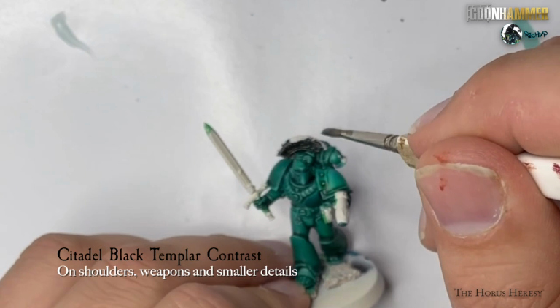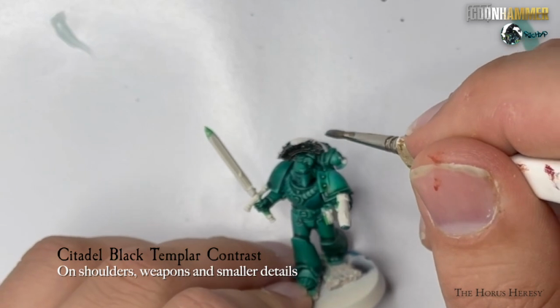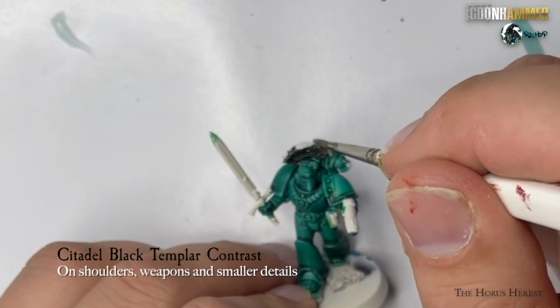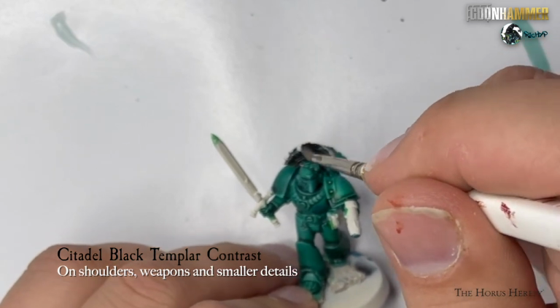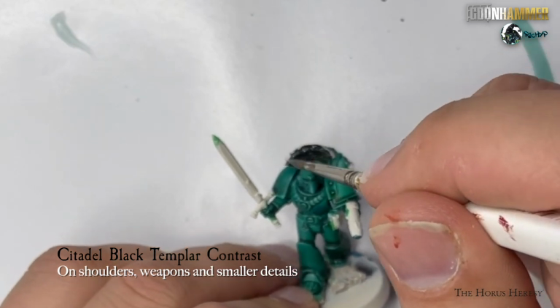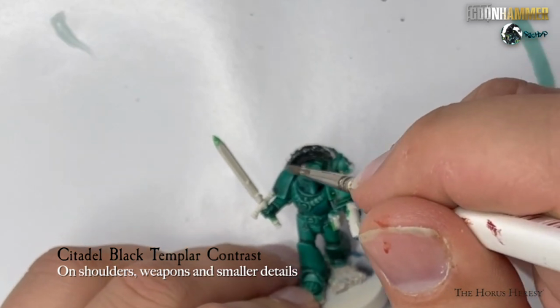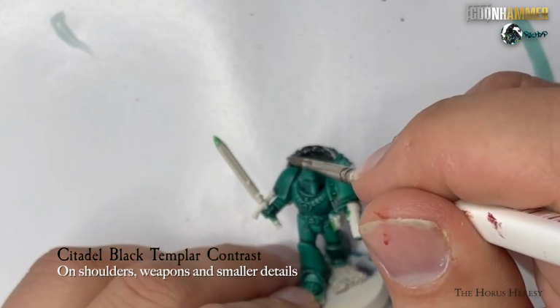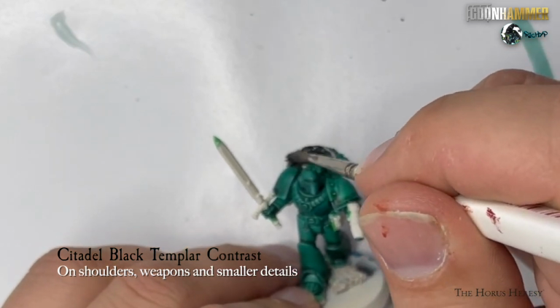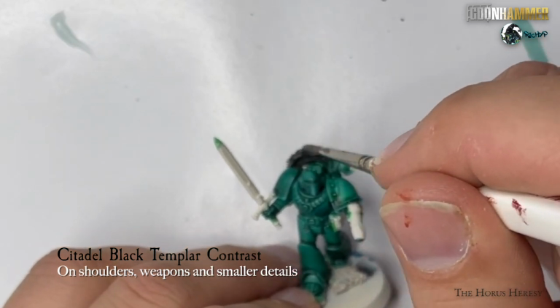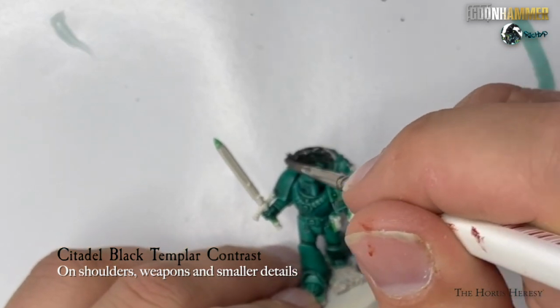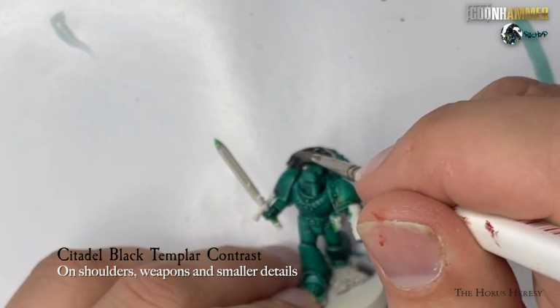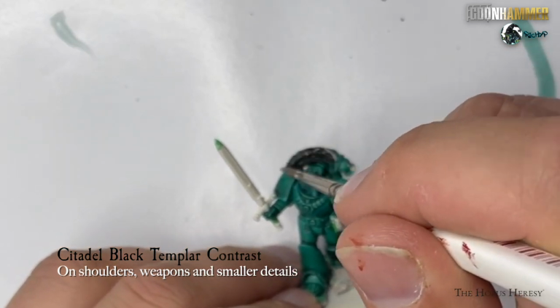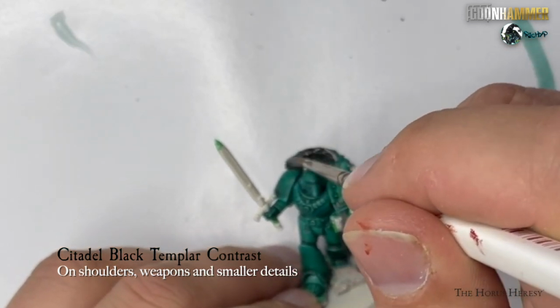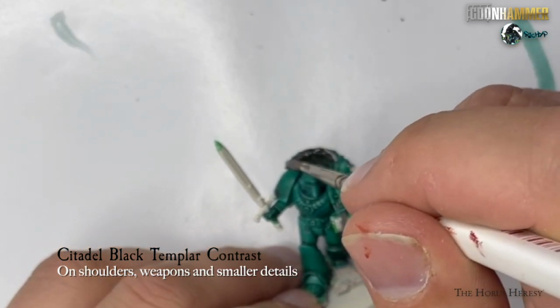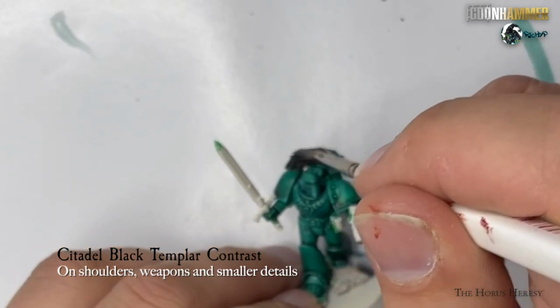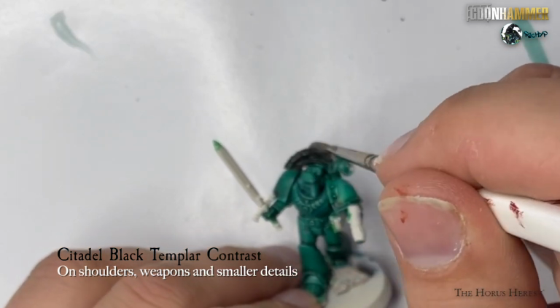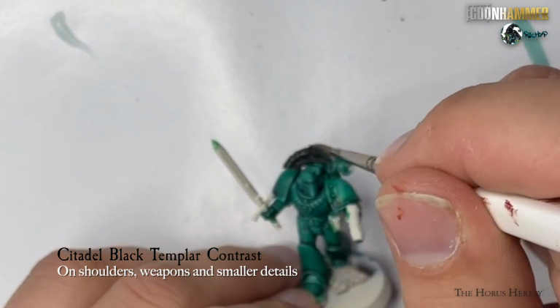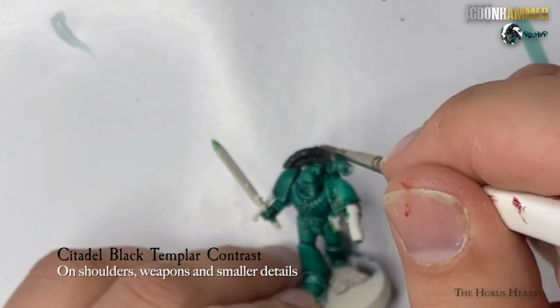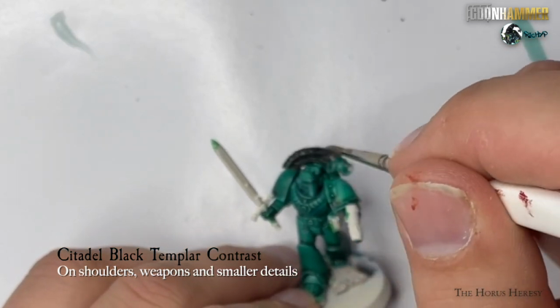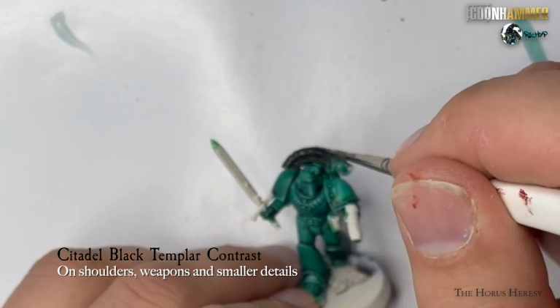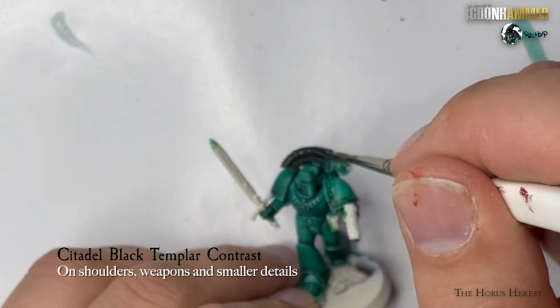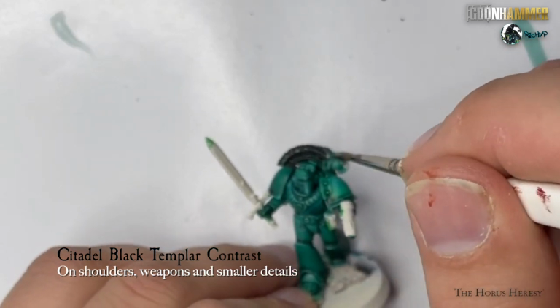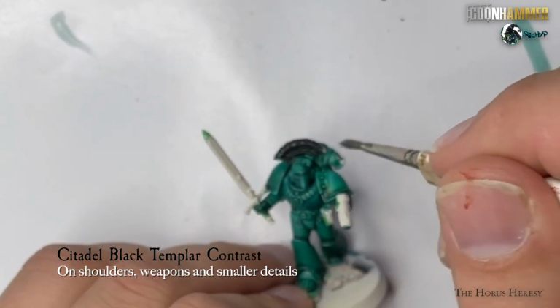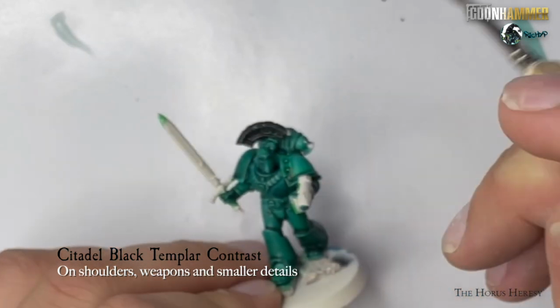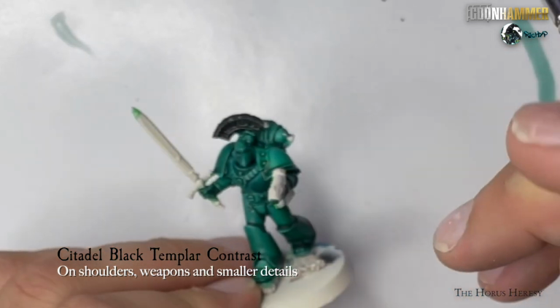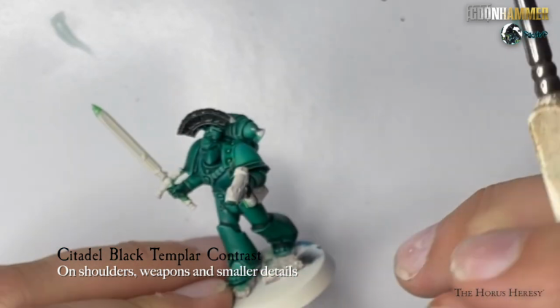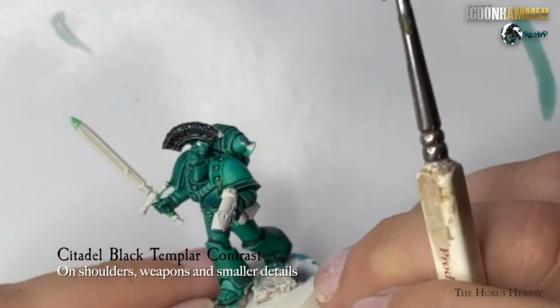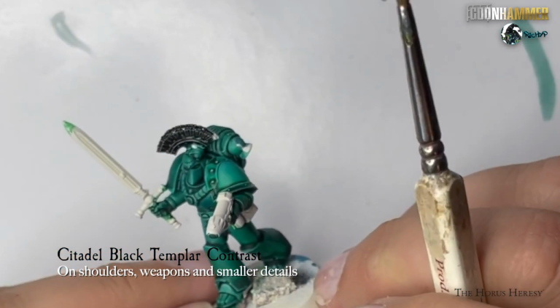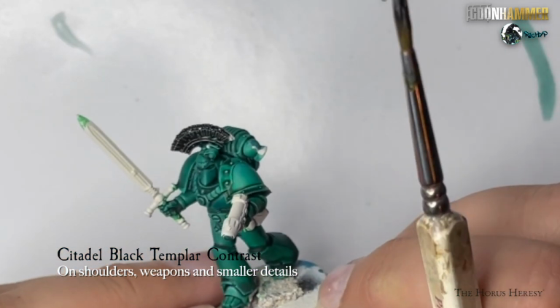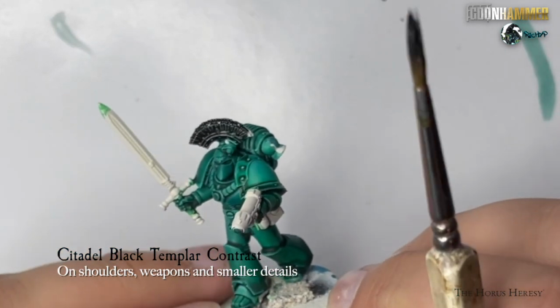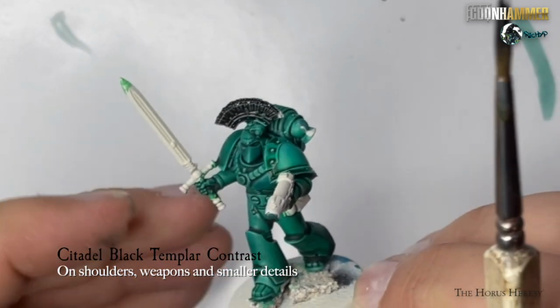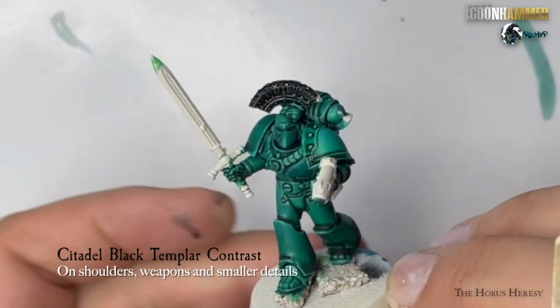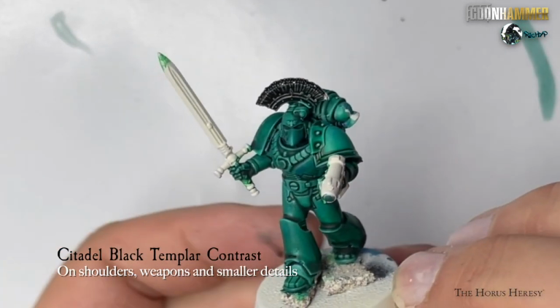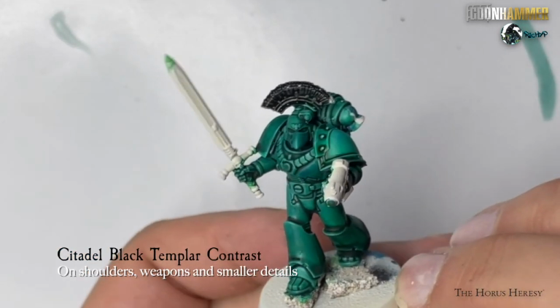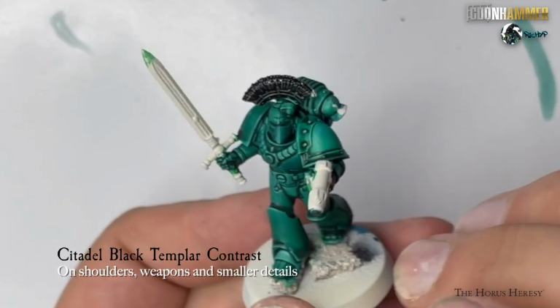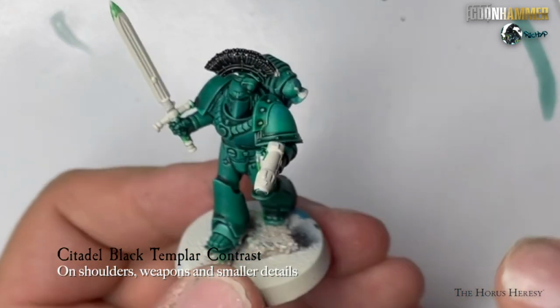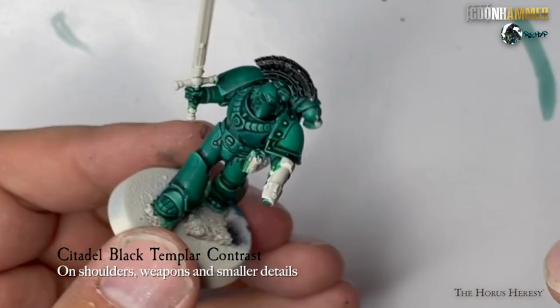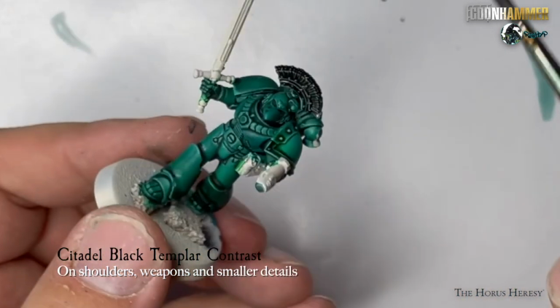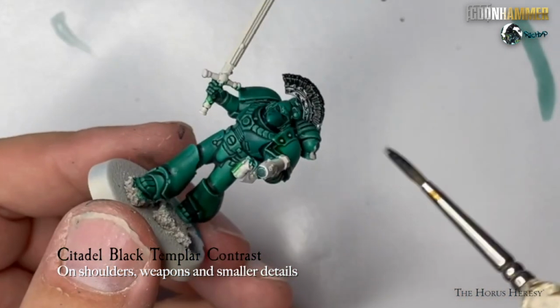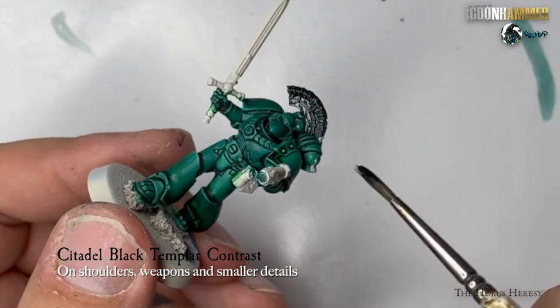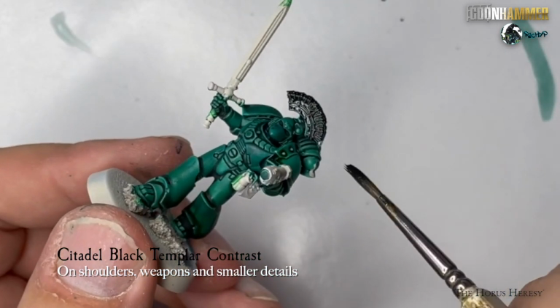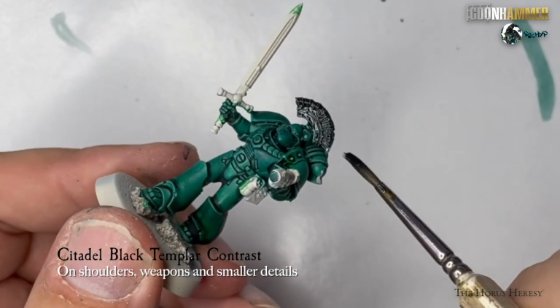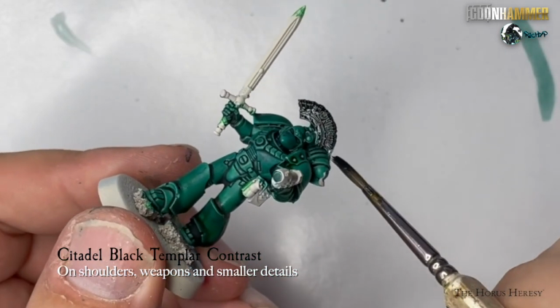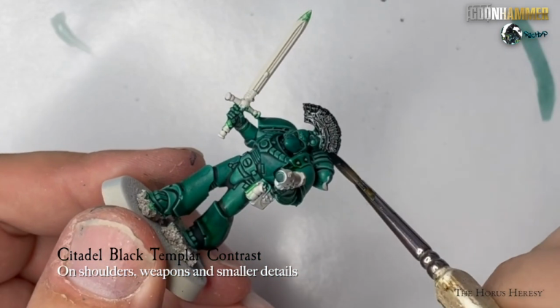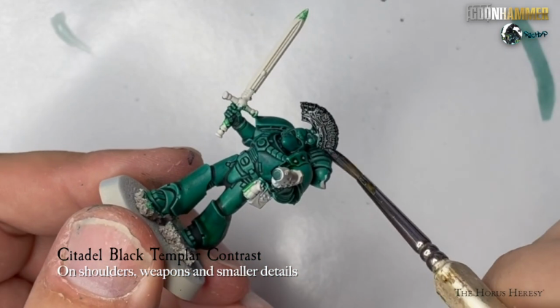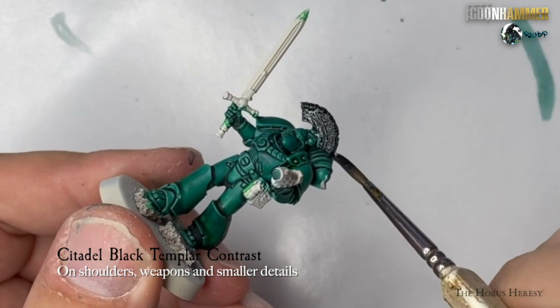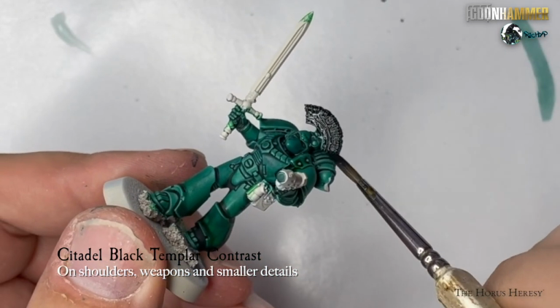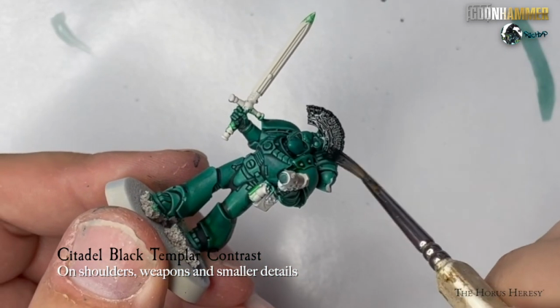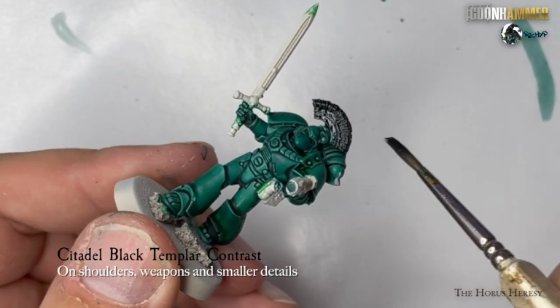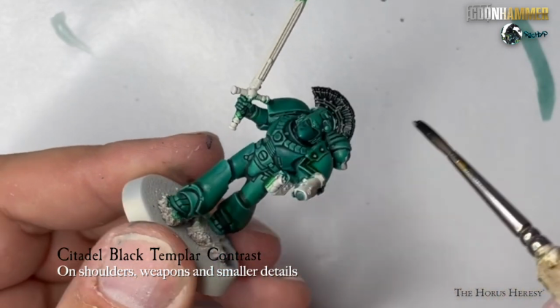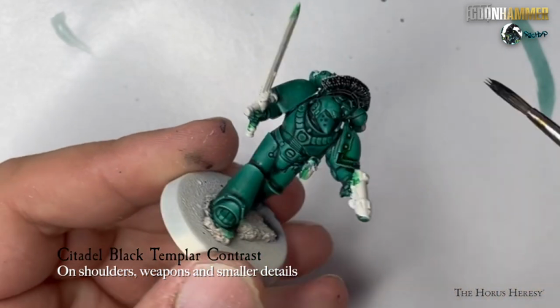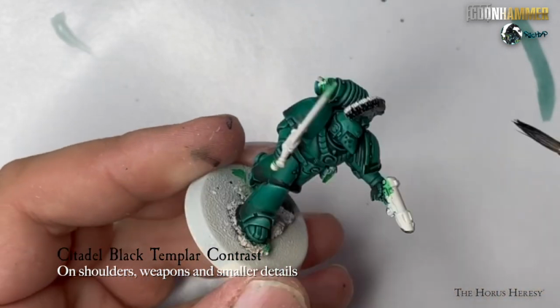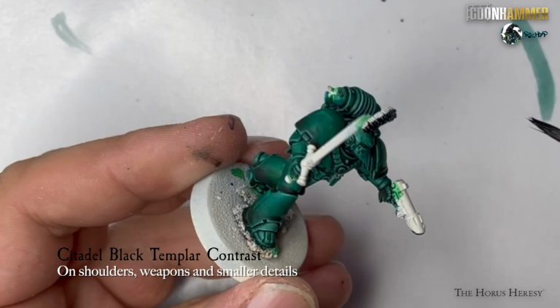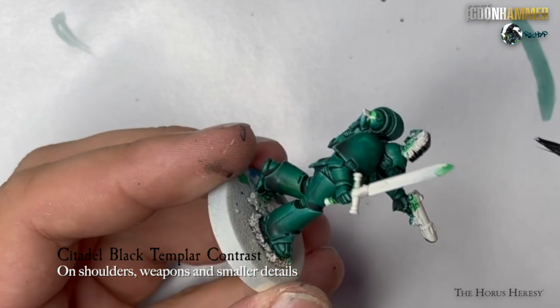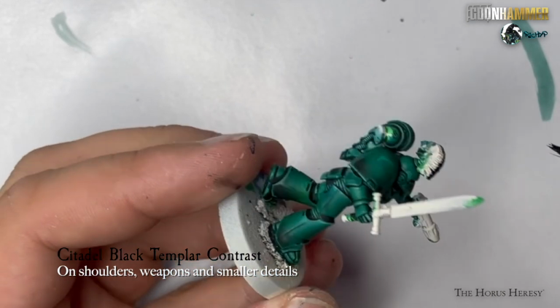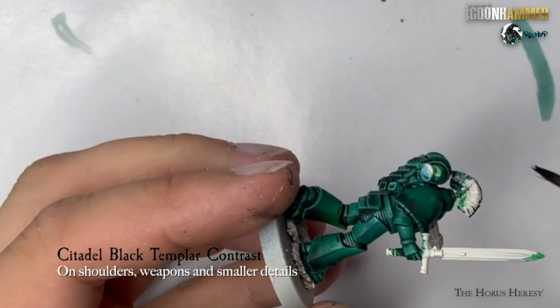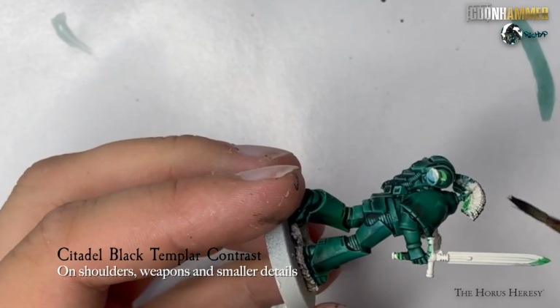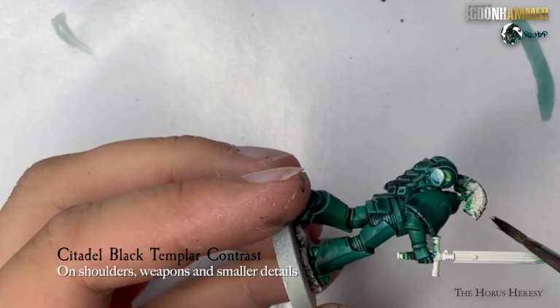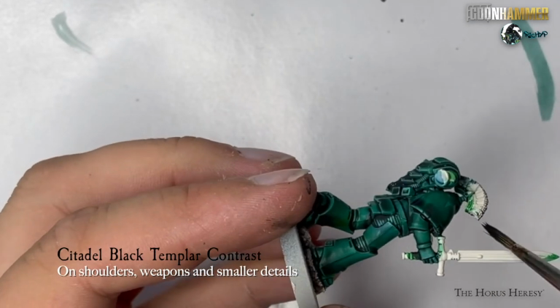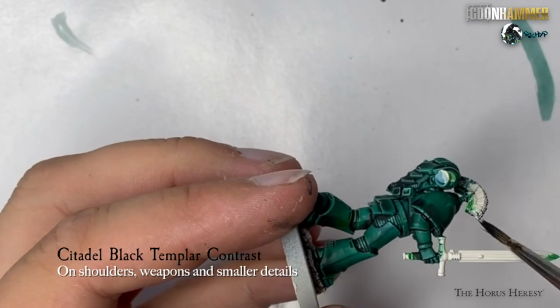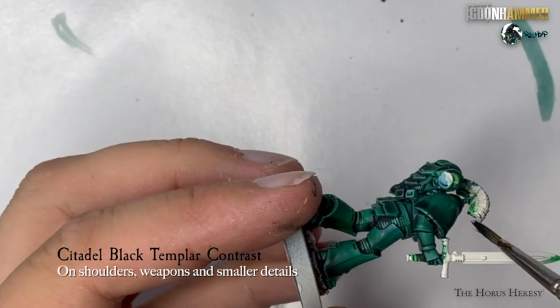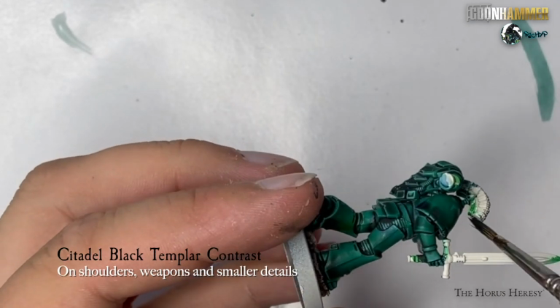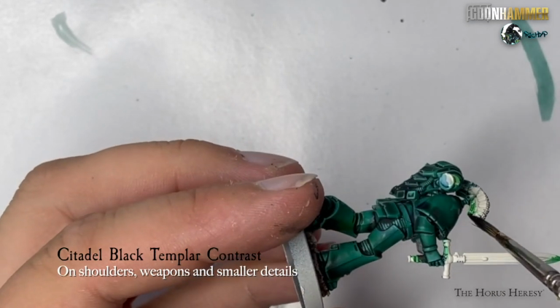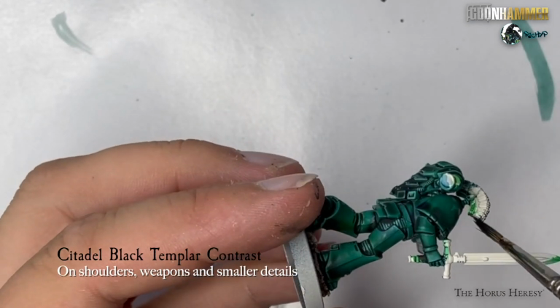For any parts of the model that are going to be black or metal, cover the entire area in Citadel Black Templar Contrast Paint.